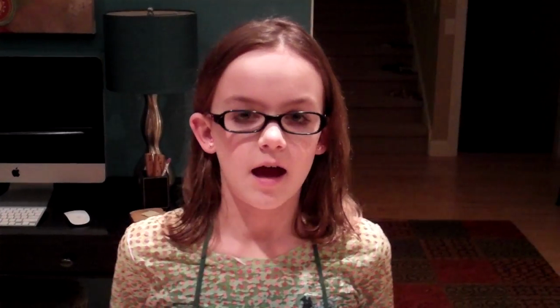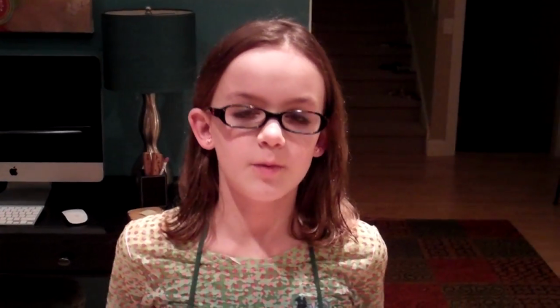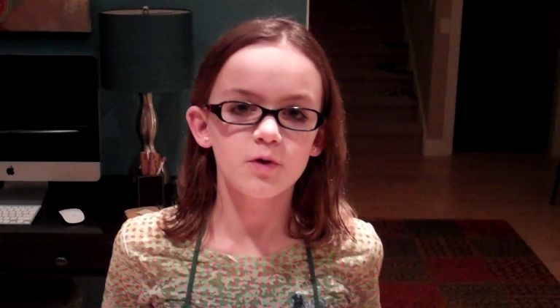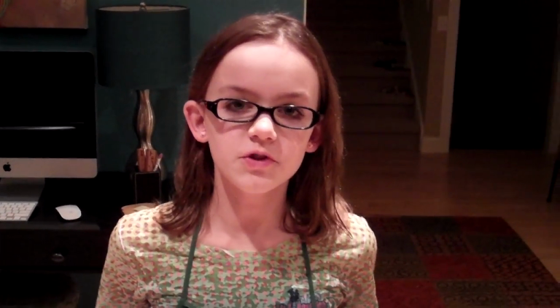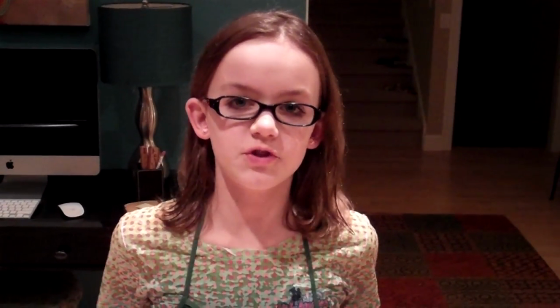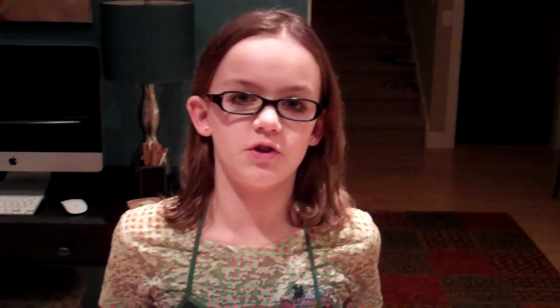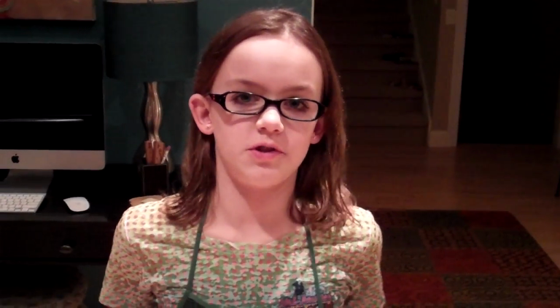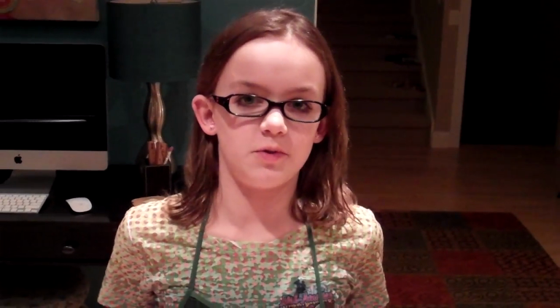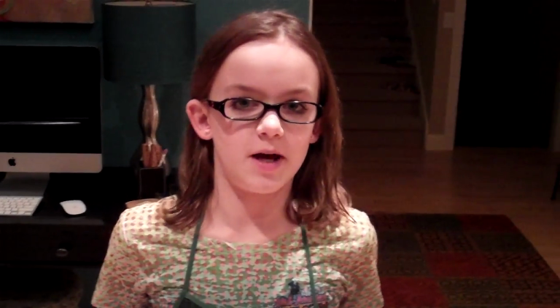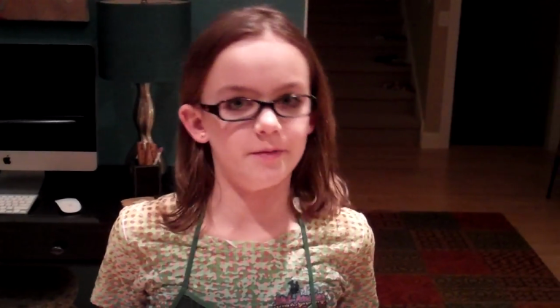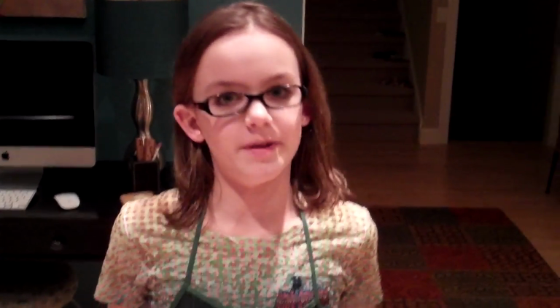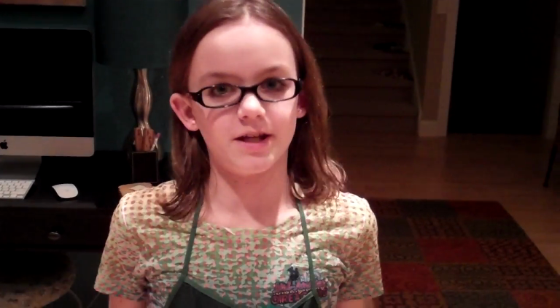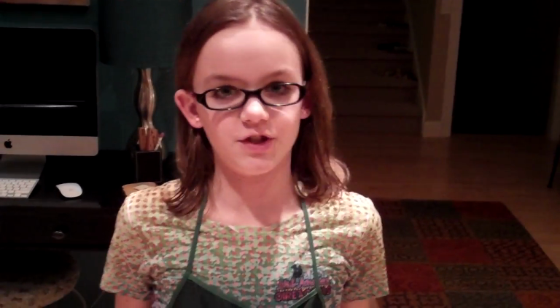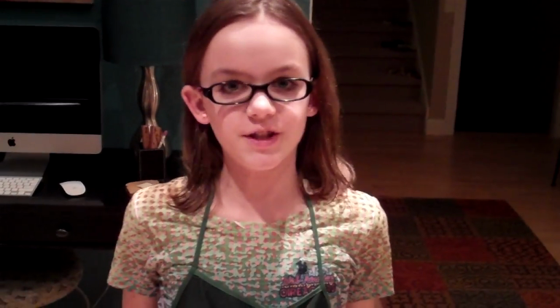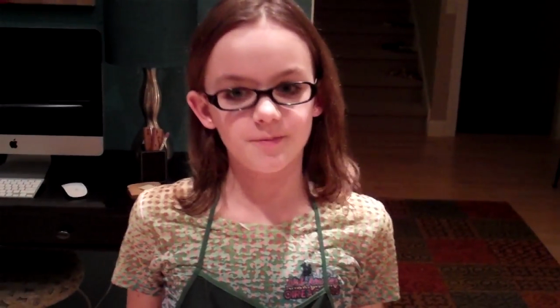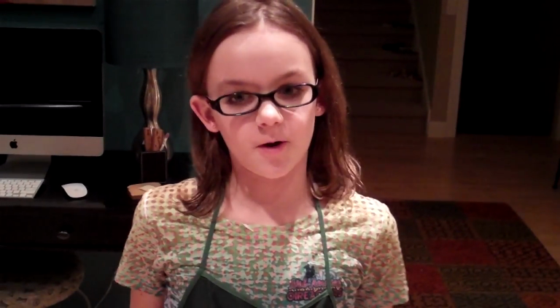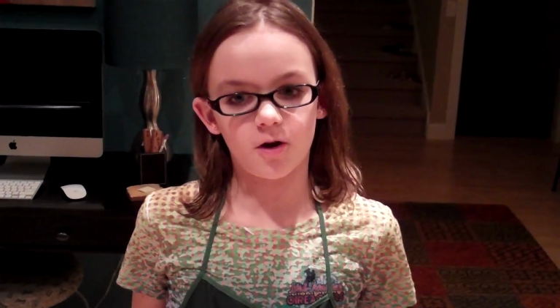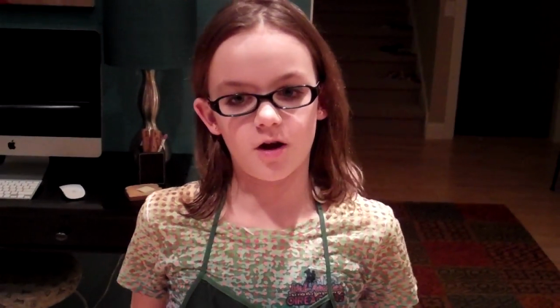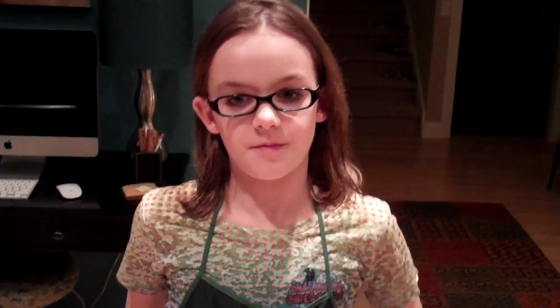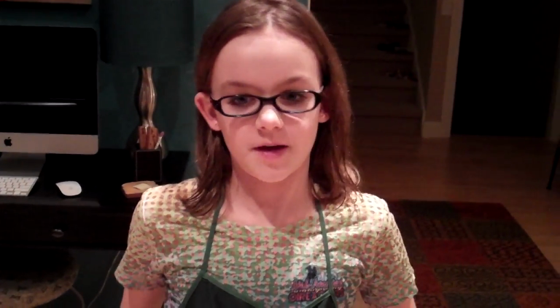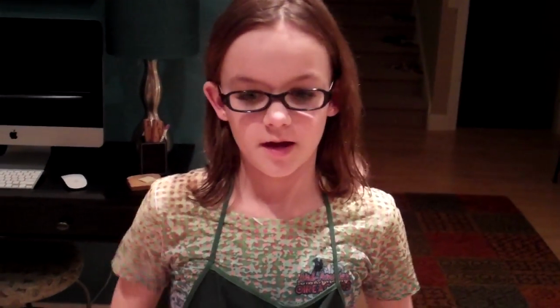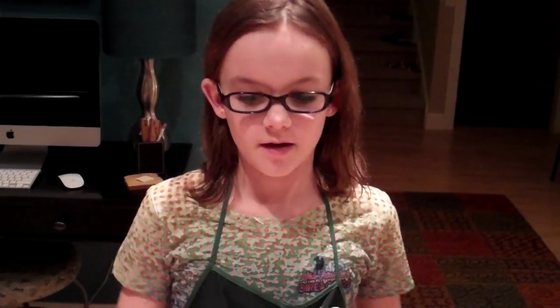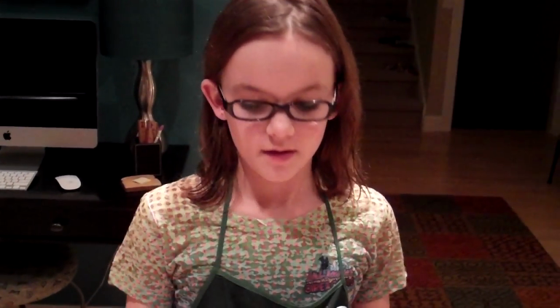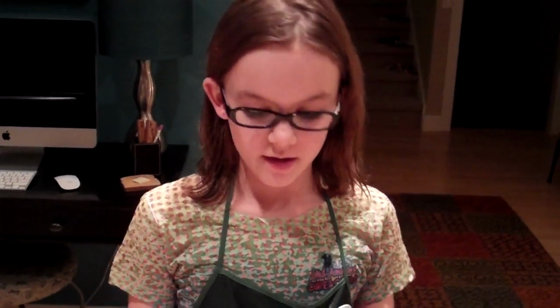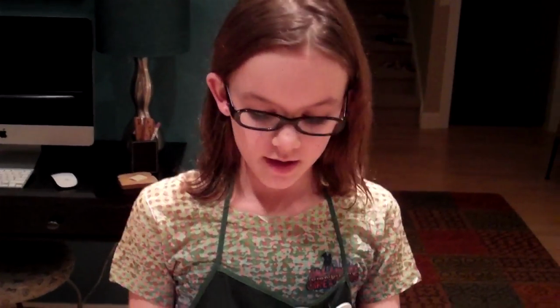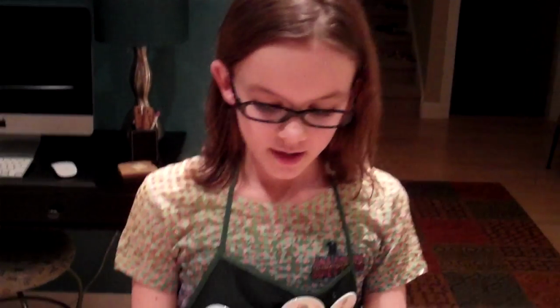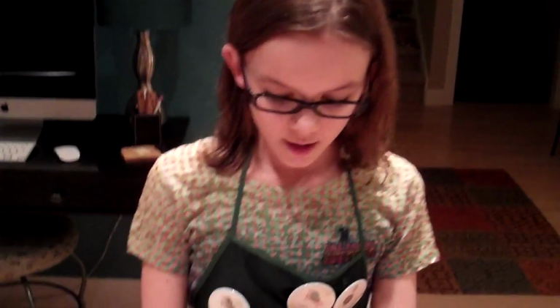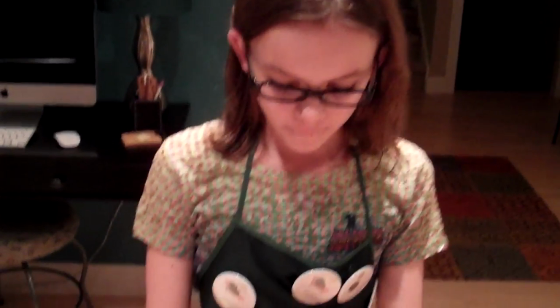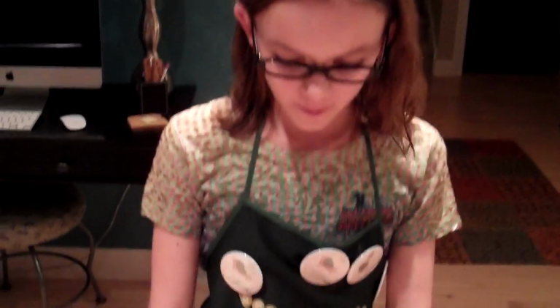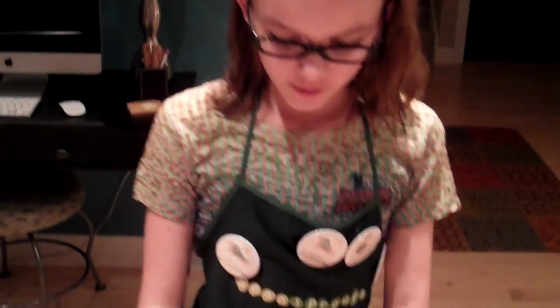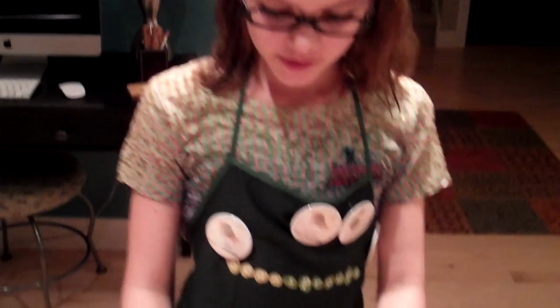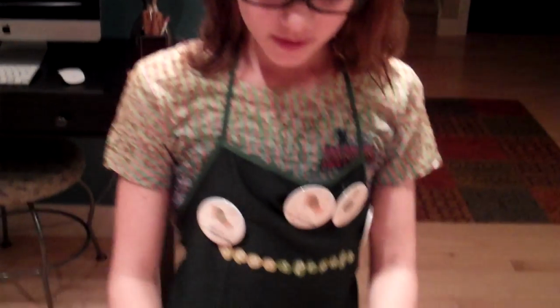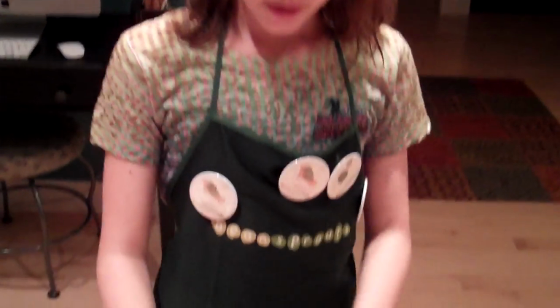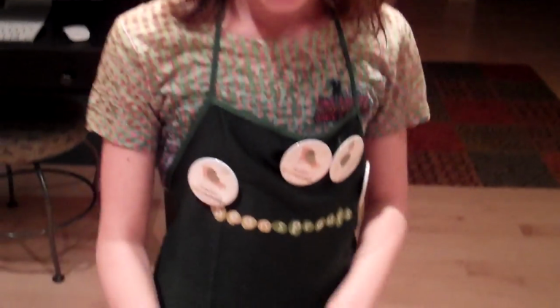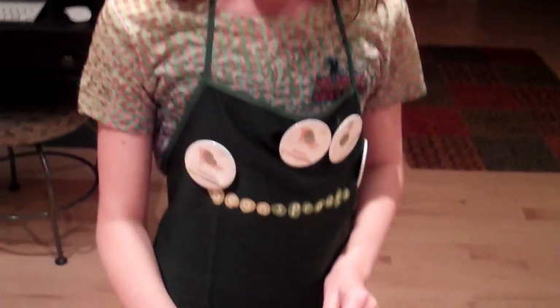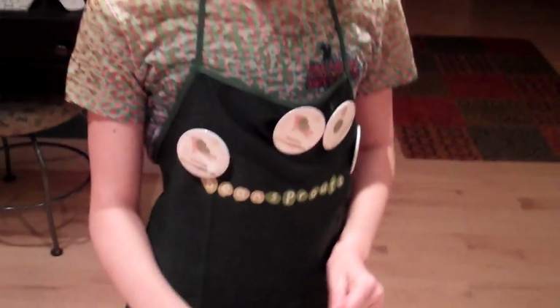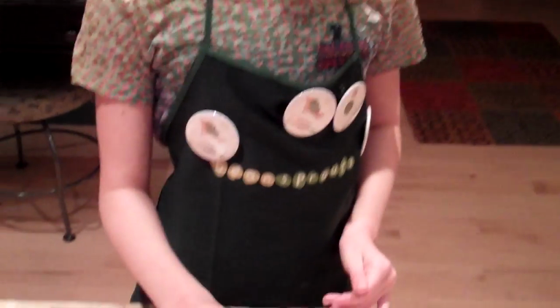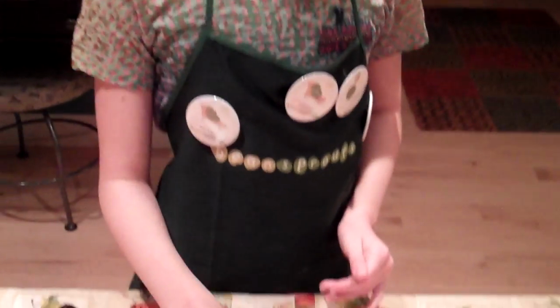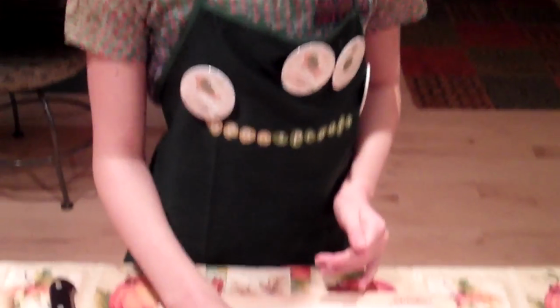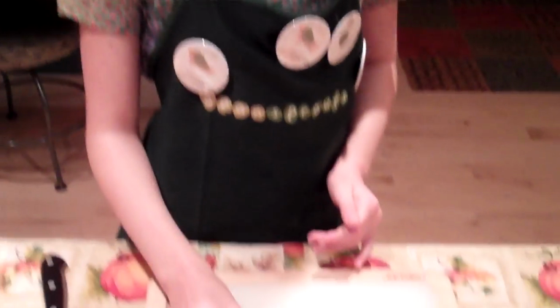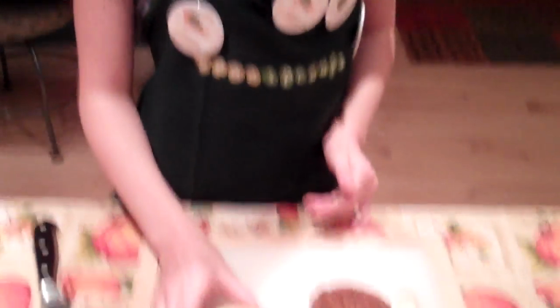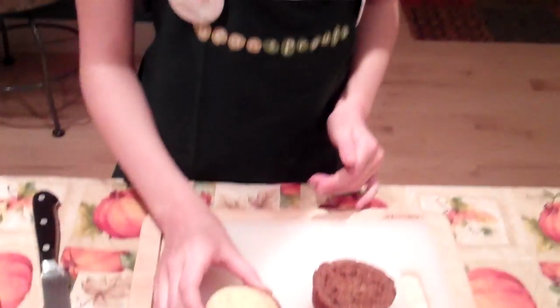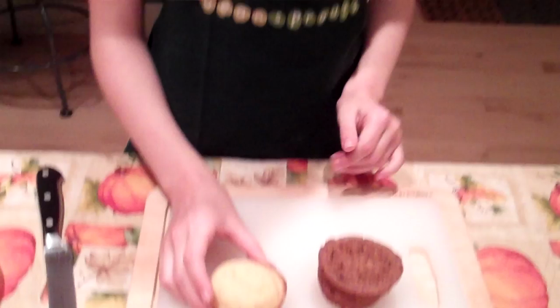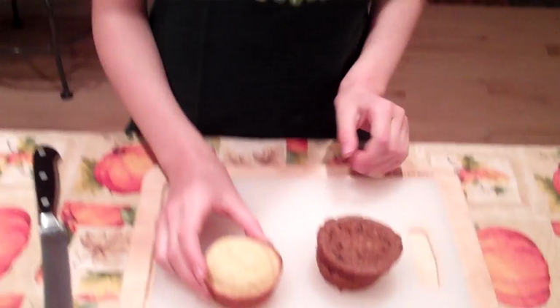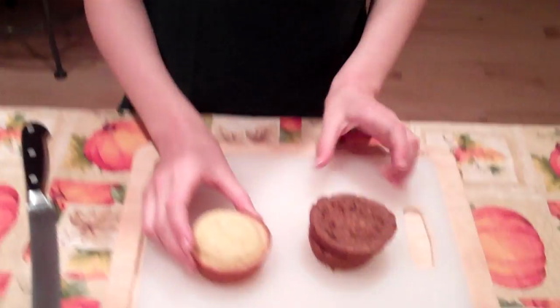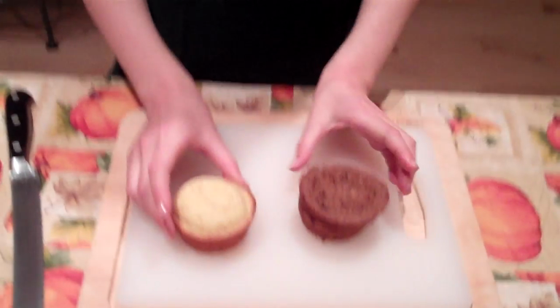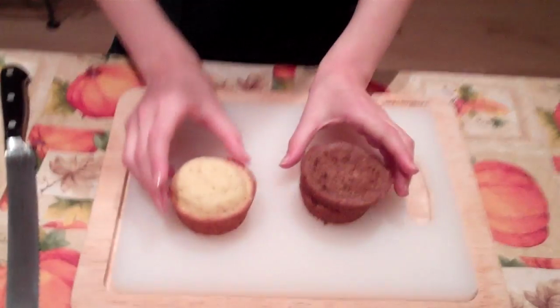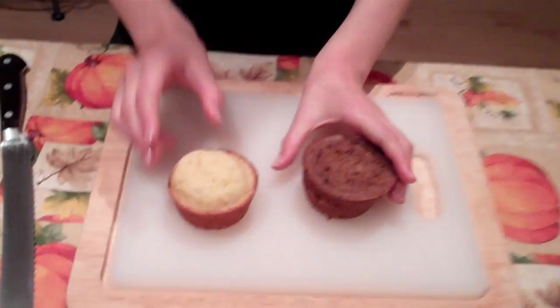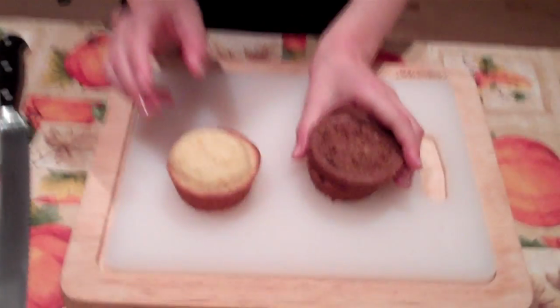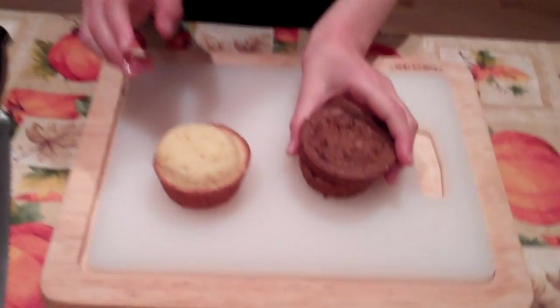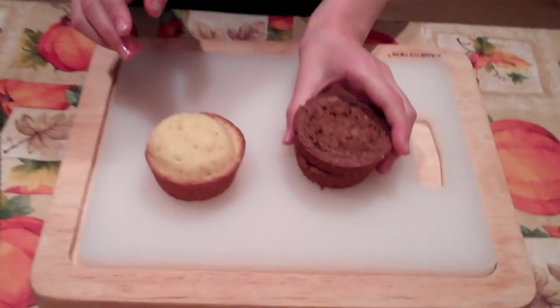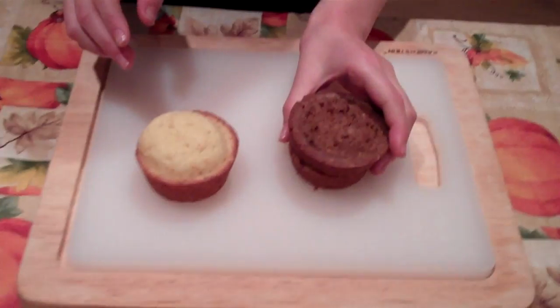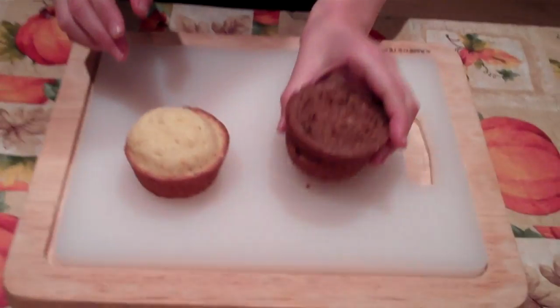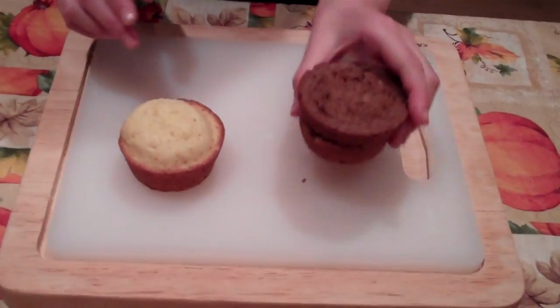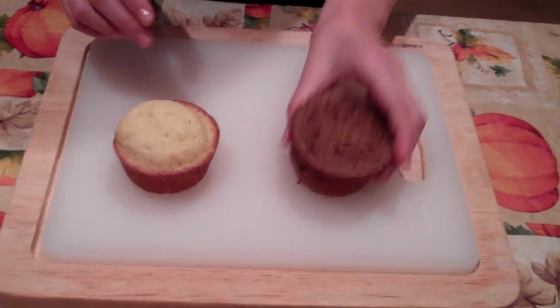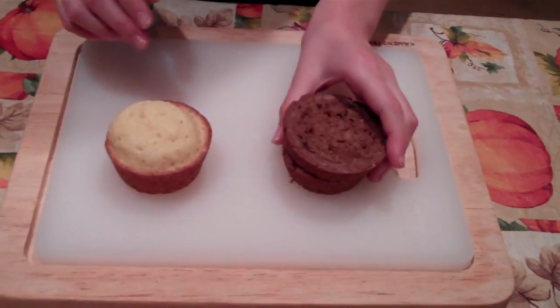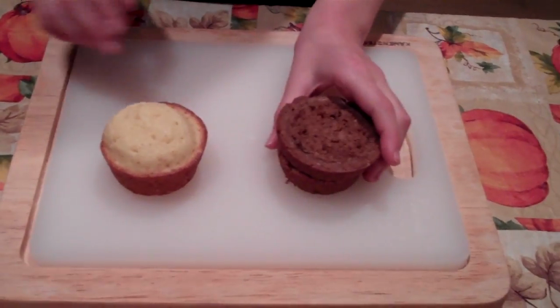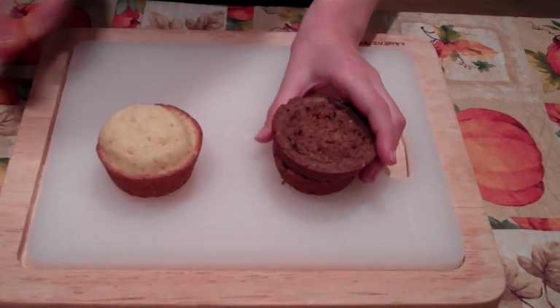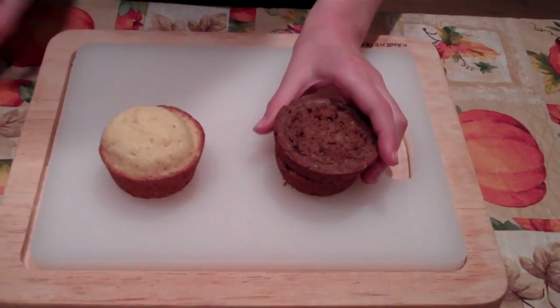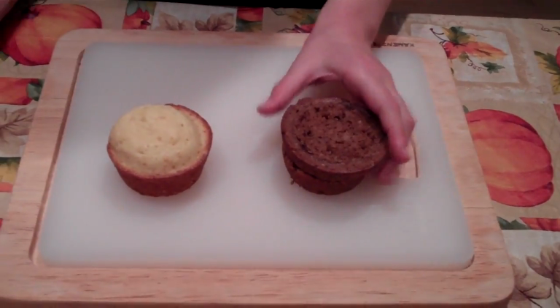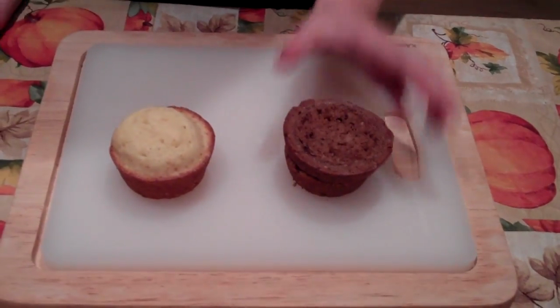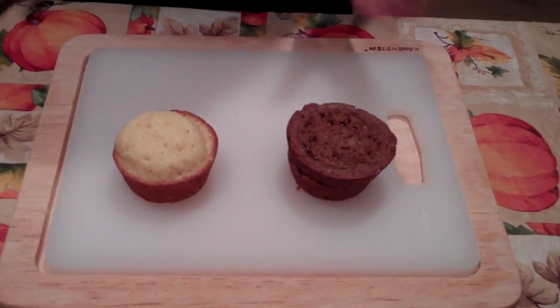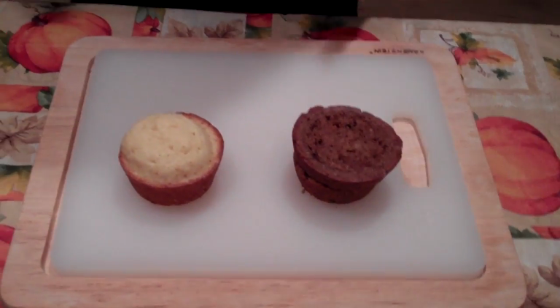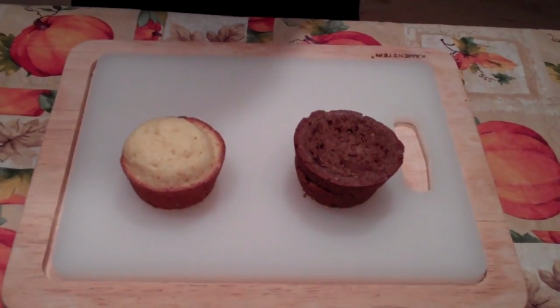I'm going to show you how to make a cheeseburger cupcake. First, you need one vanilla cupcake and one chocolate cupcake.